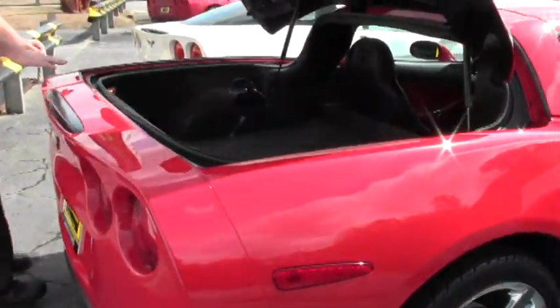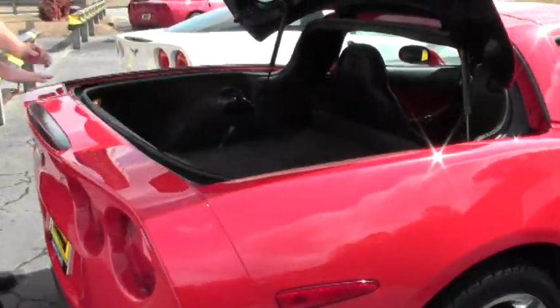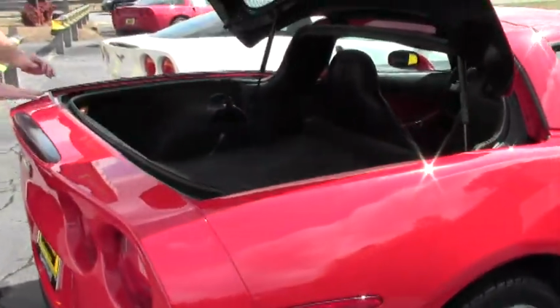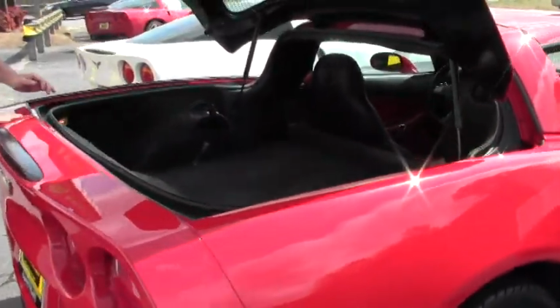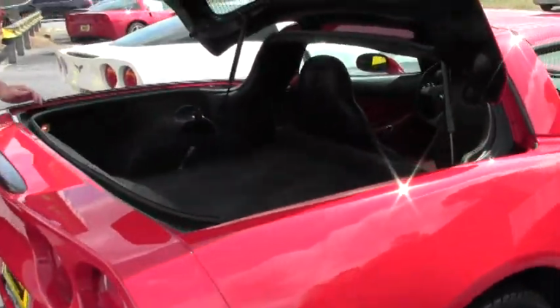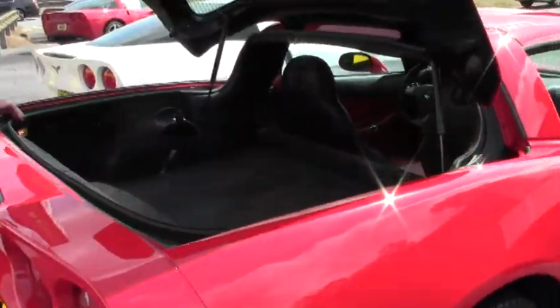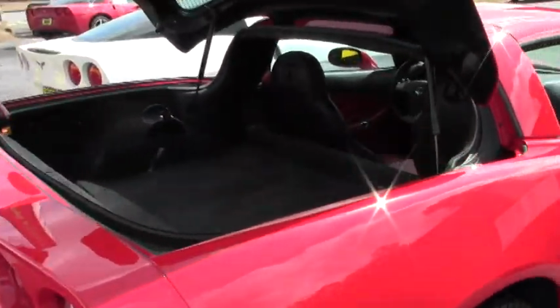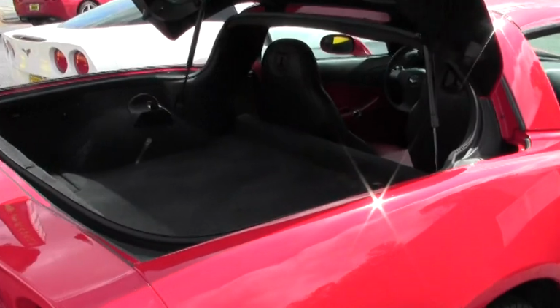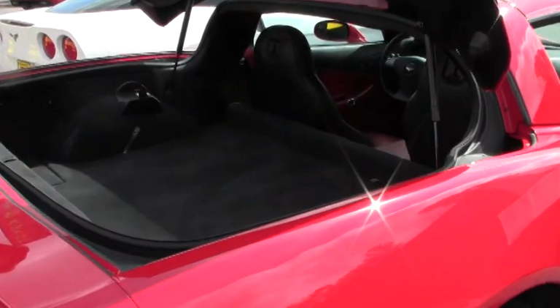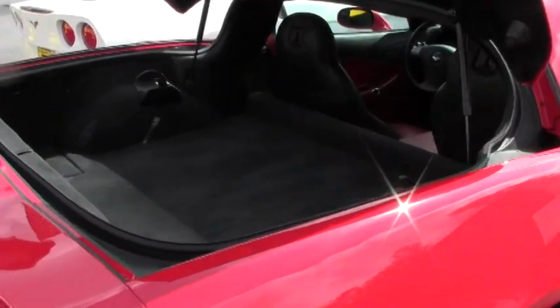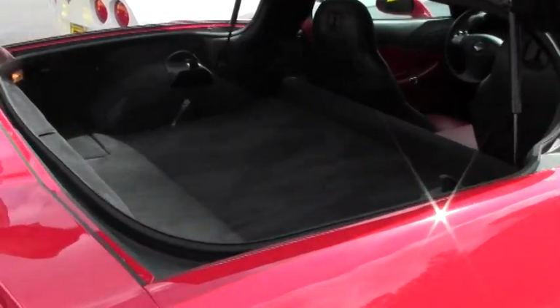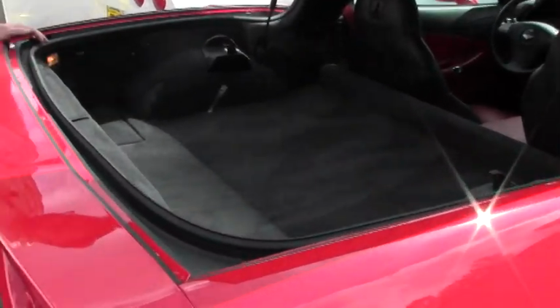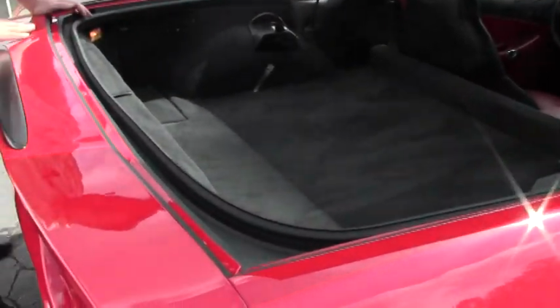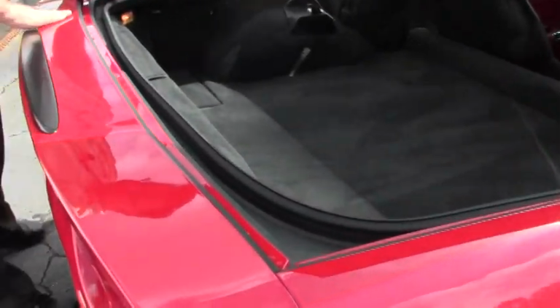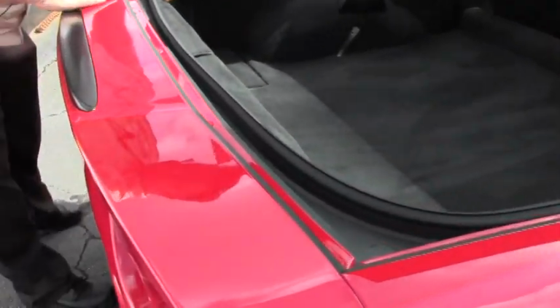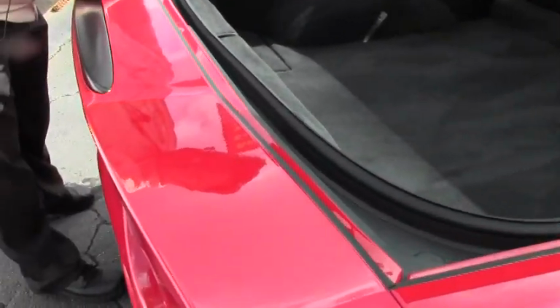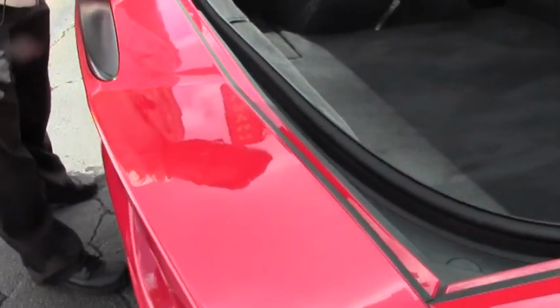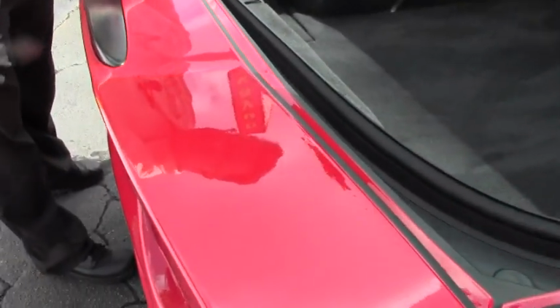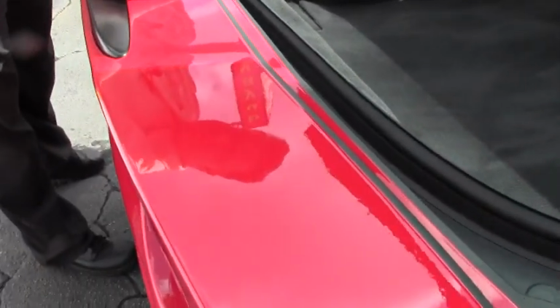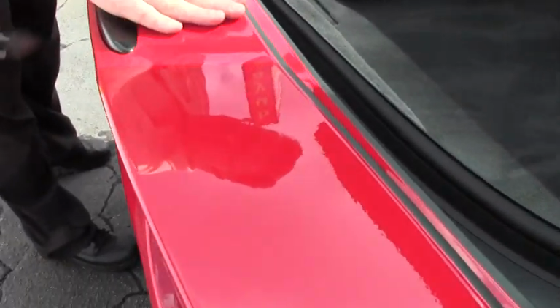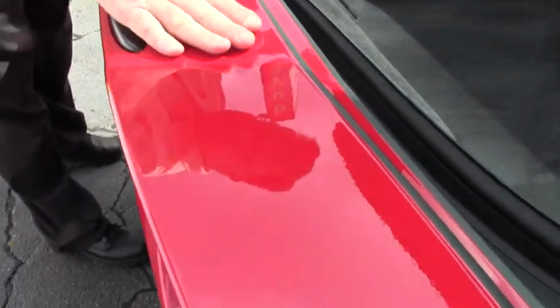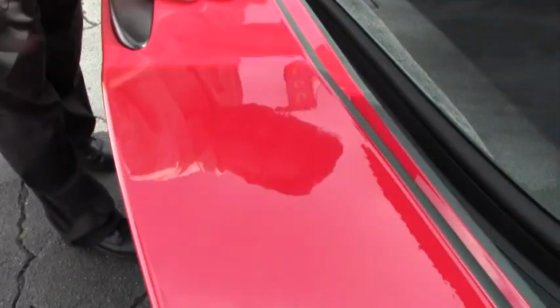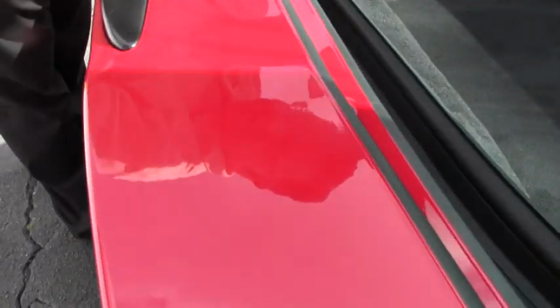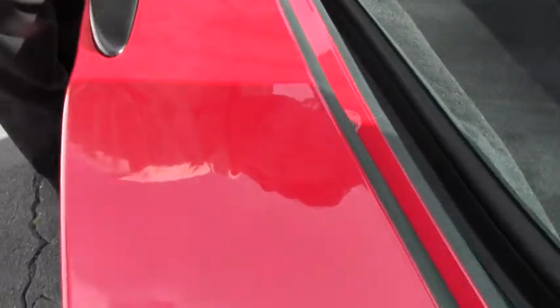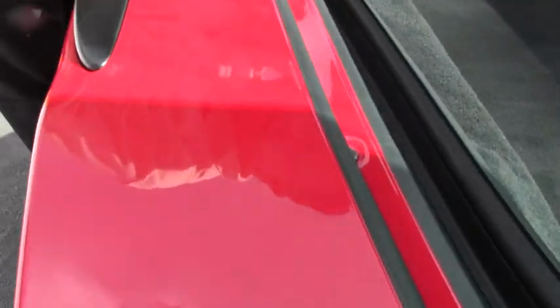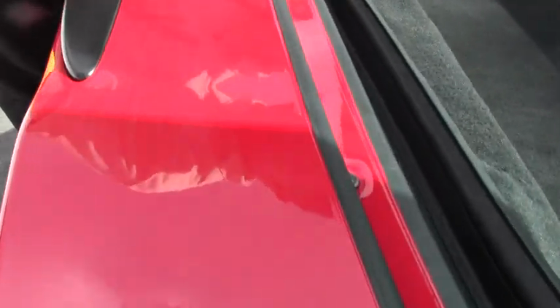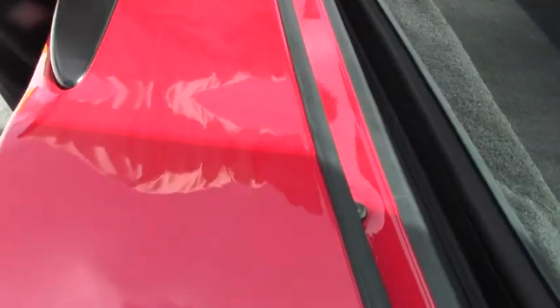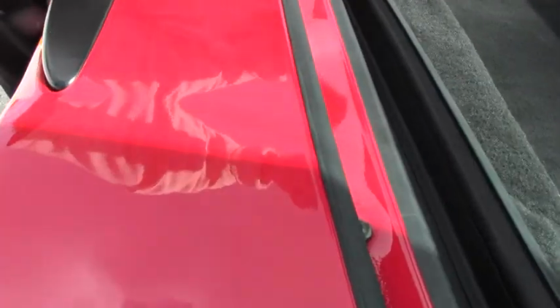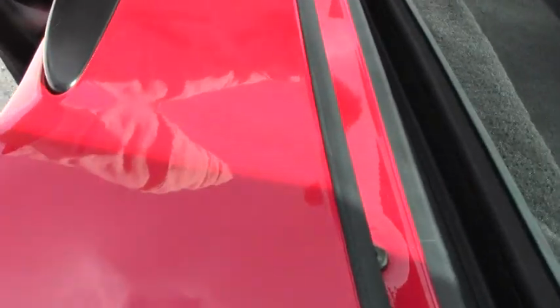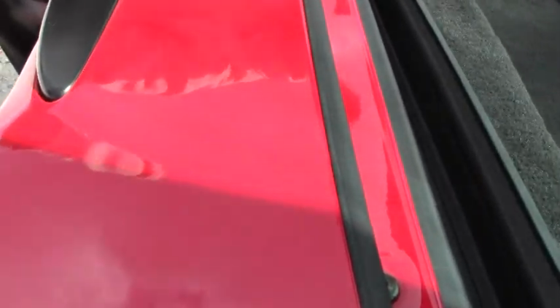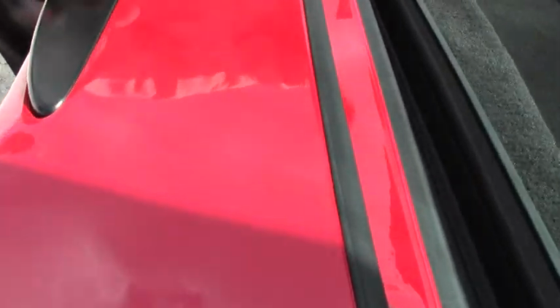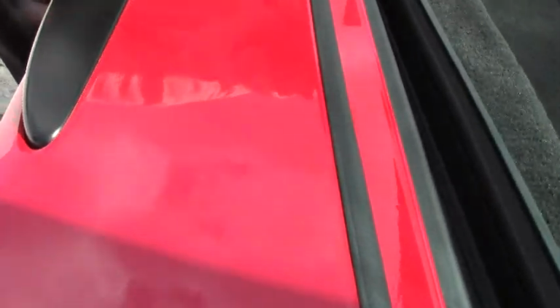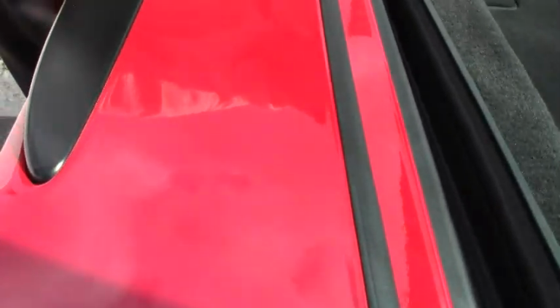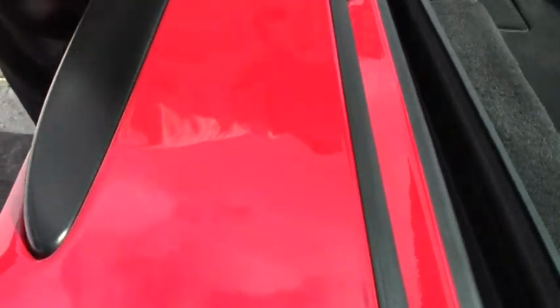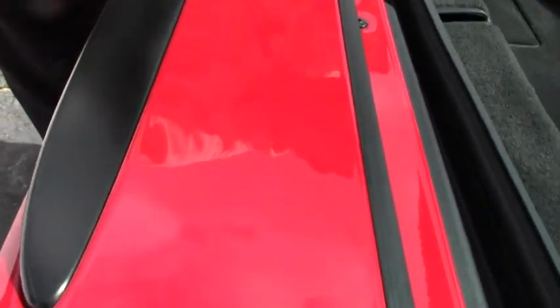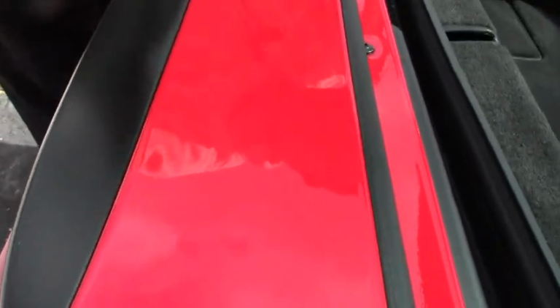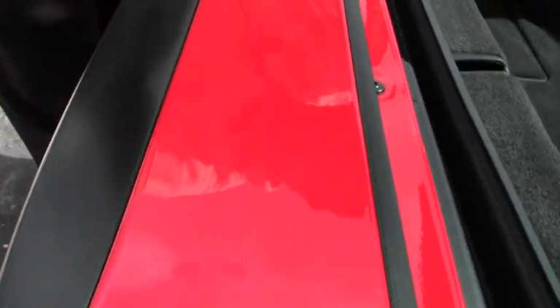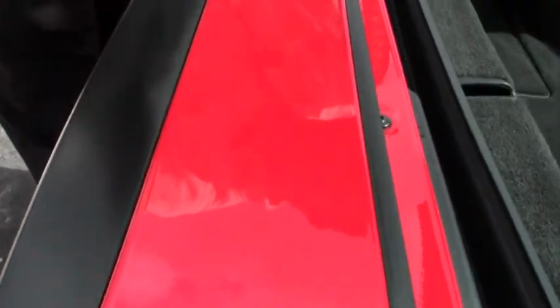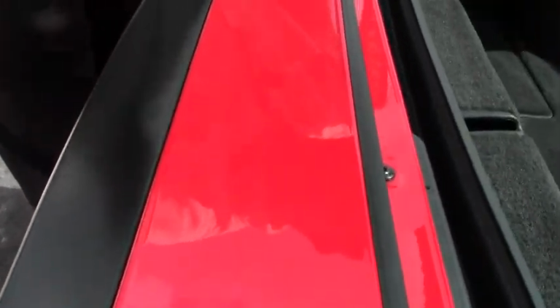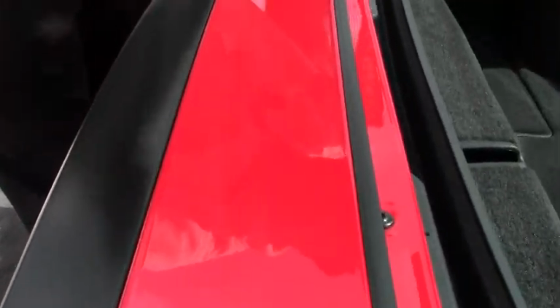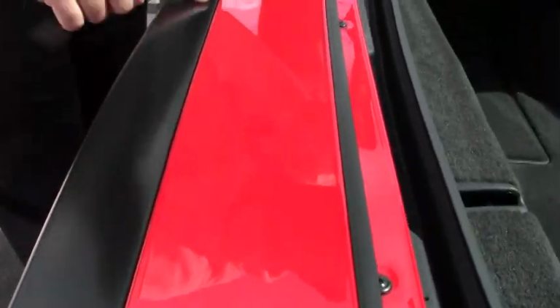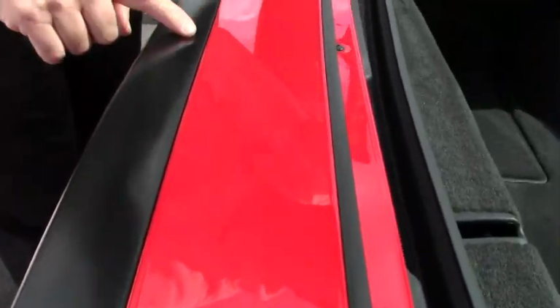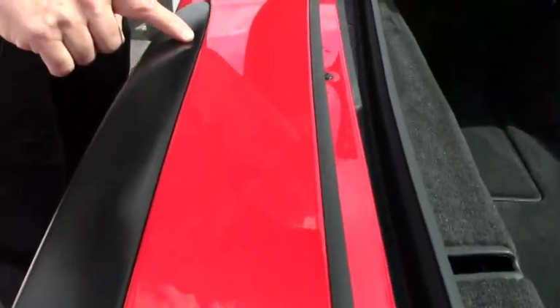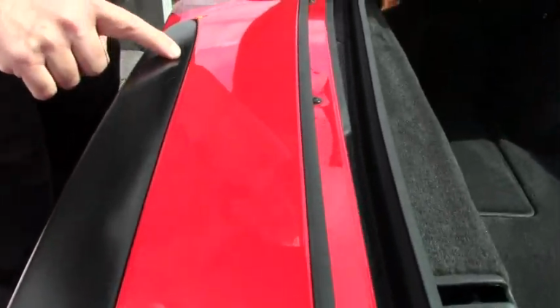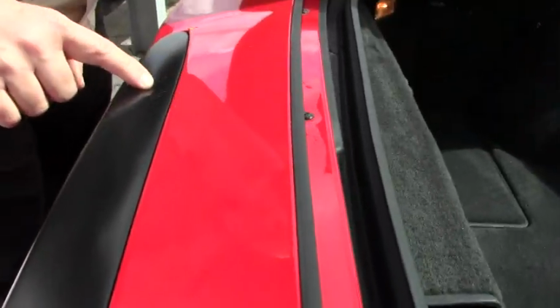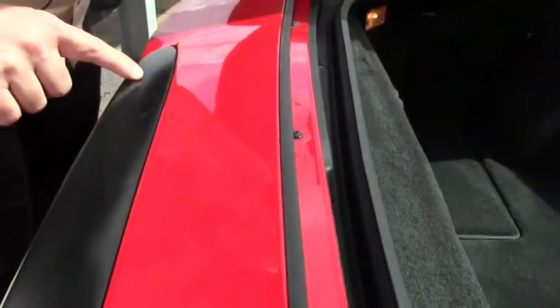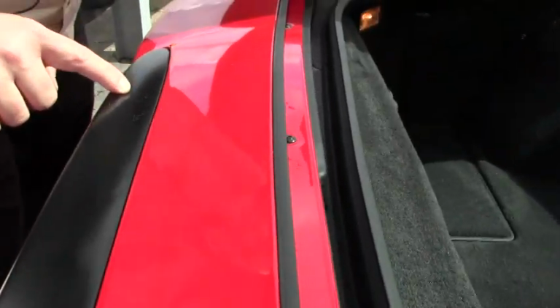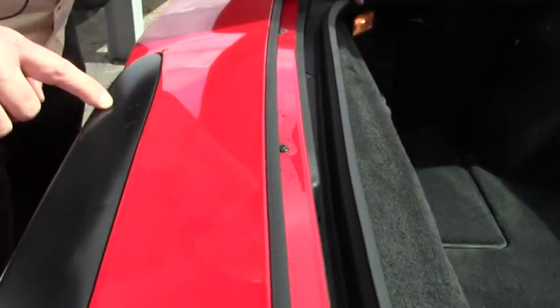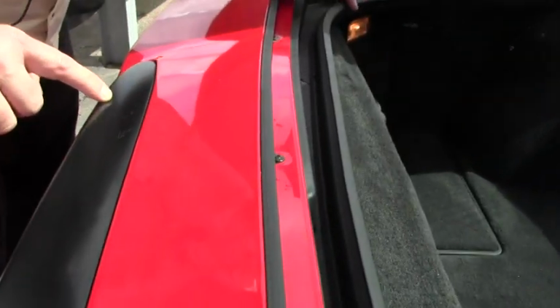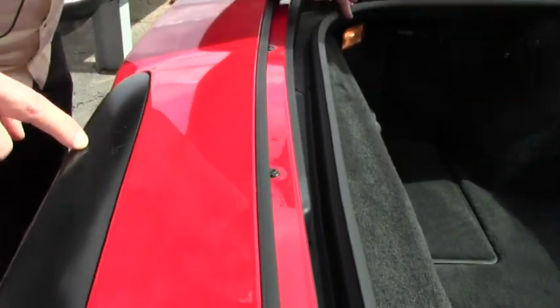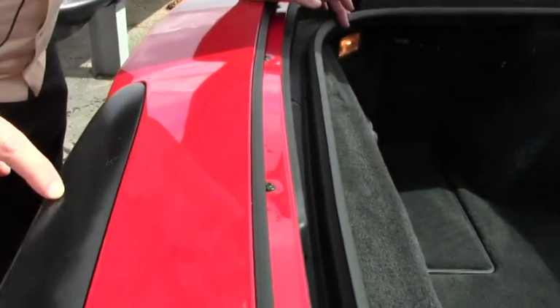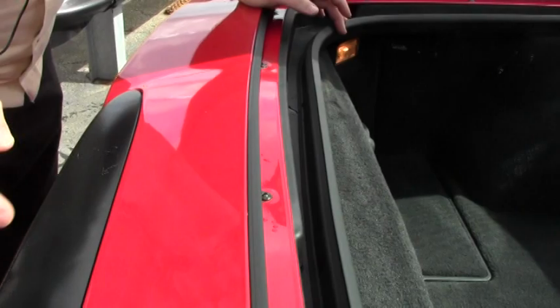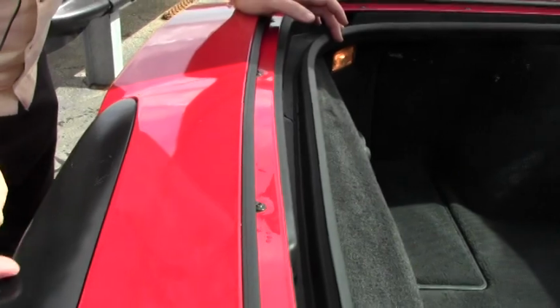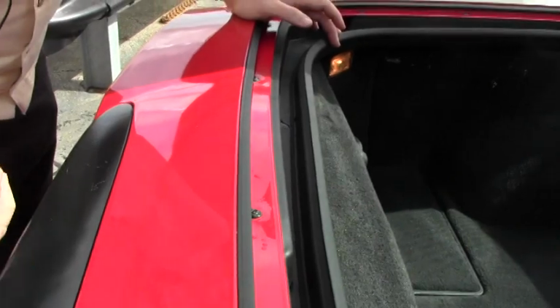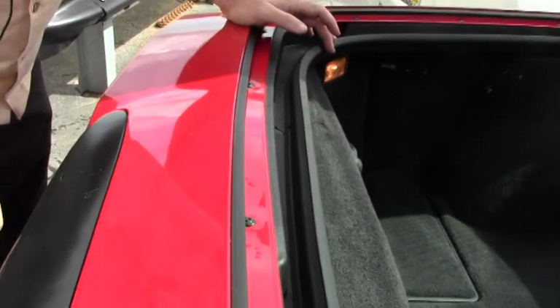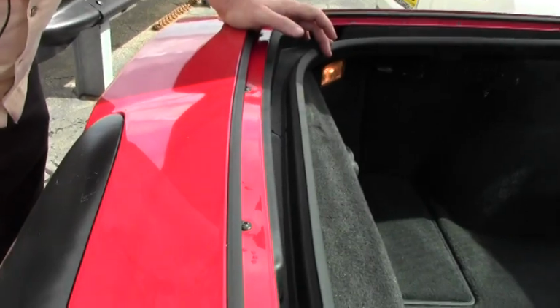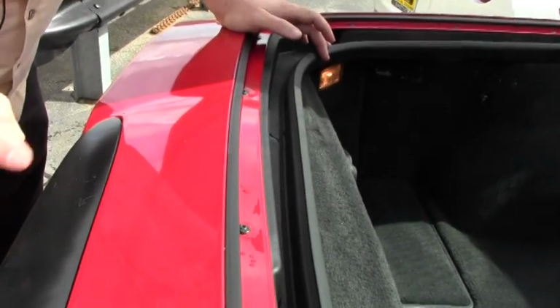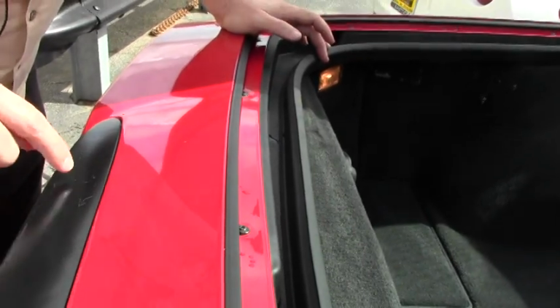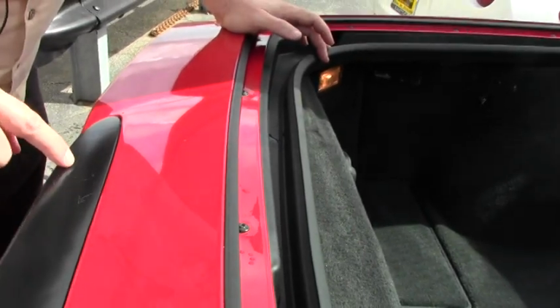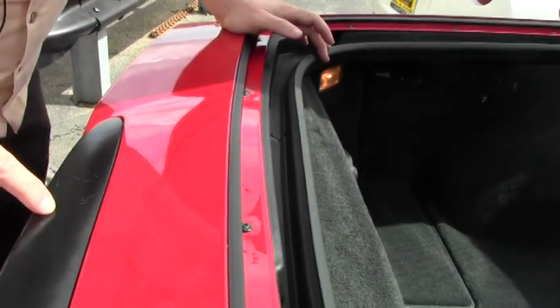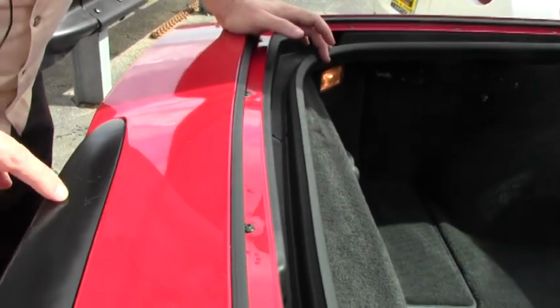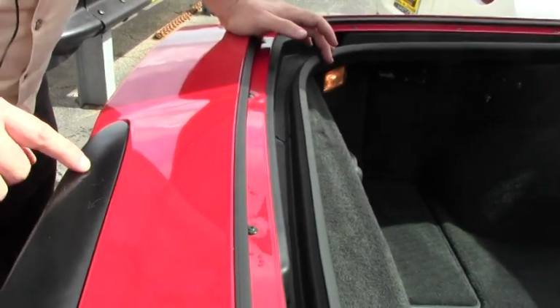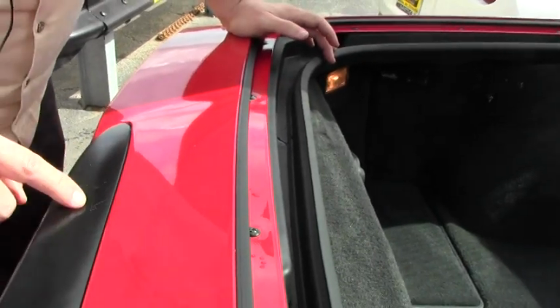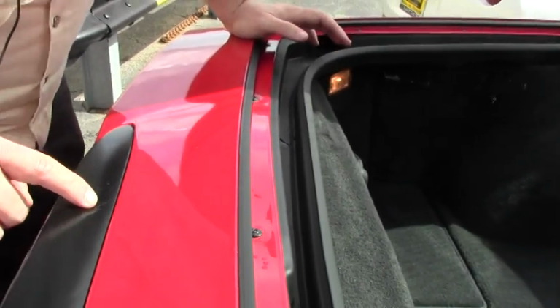And even the back deck, there's no issues here. I will note — there are a couple of scratches on the back taillight piece.